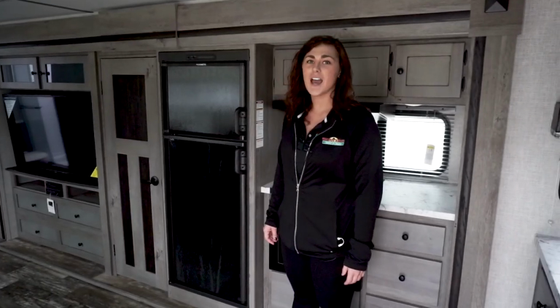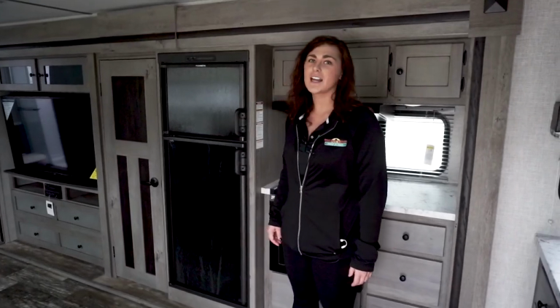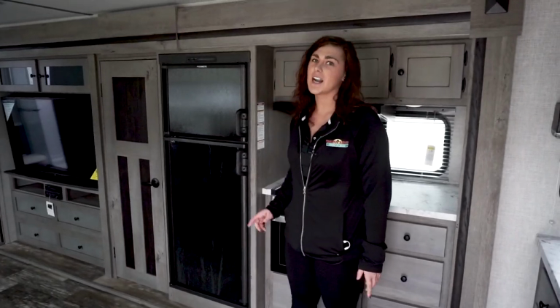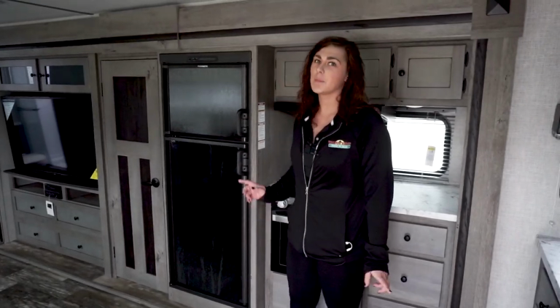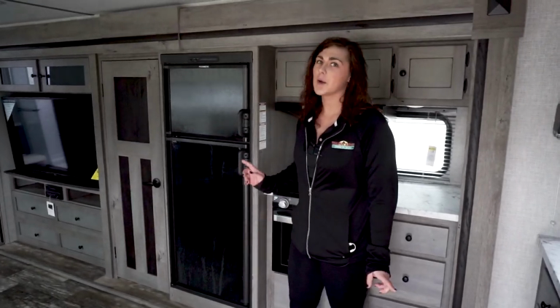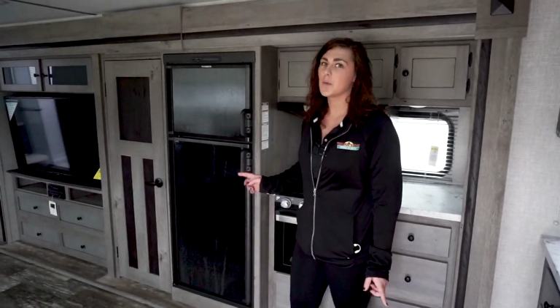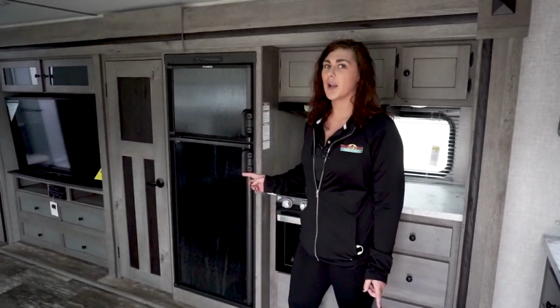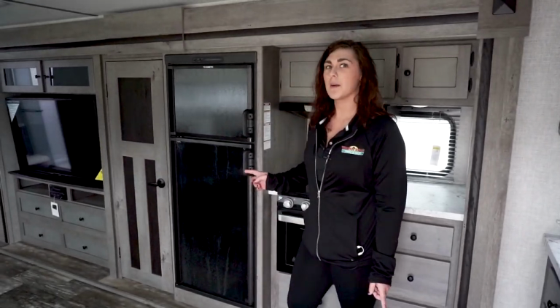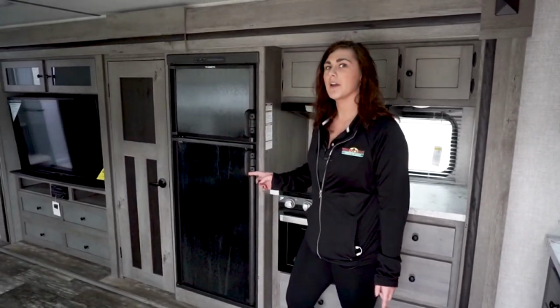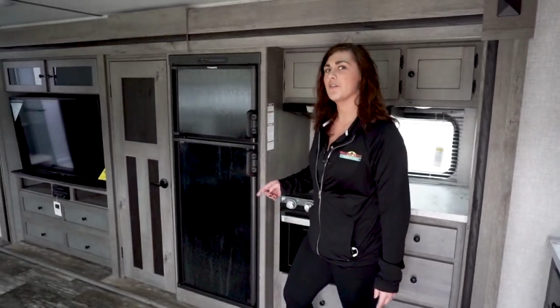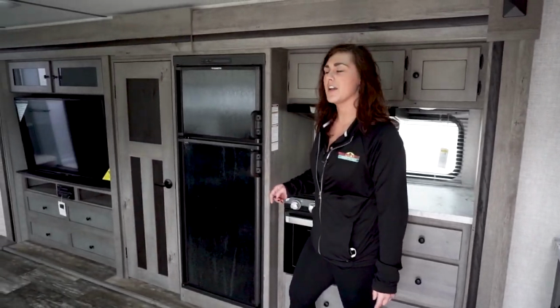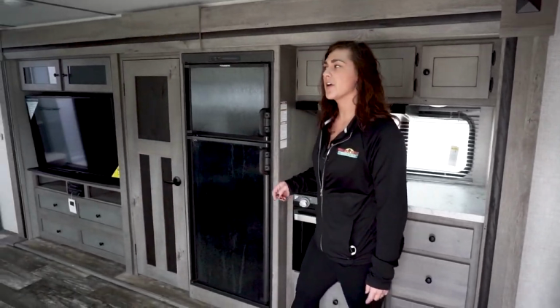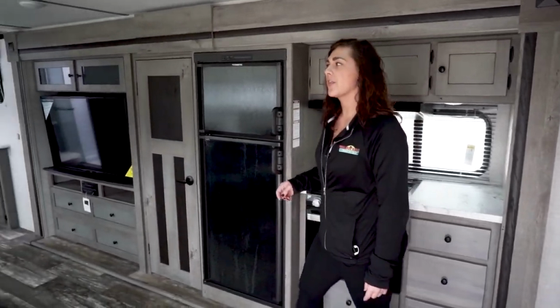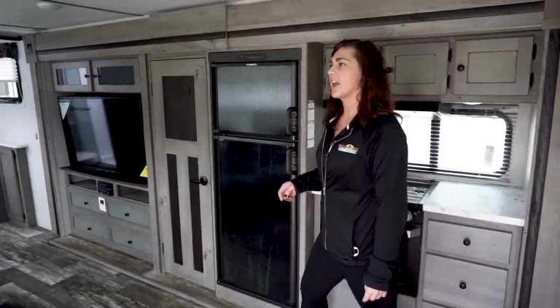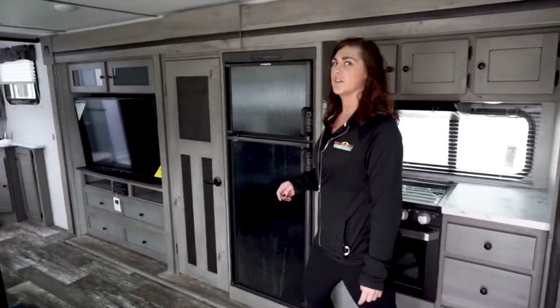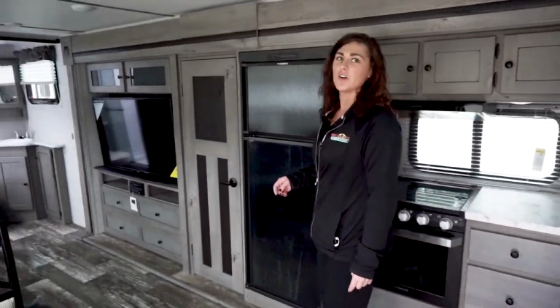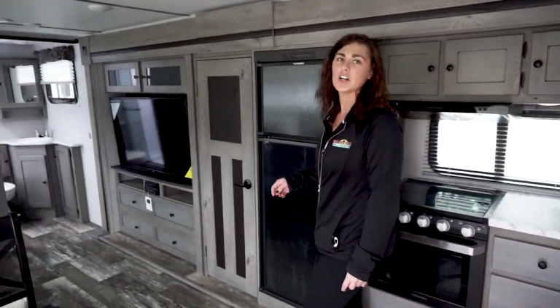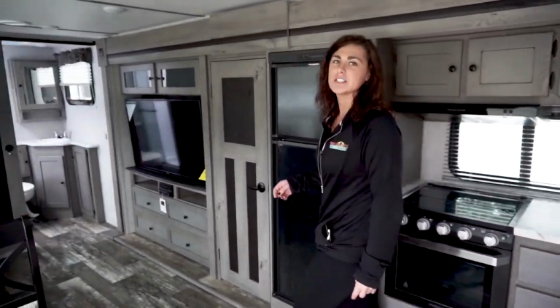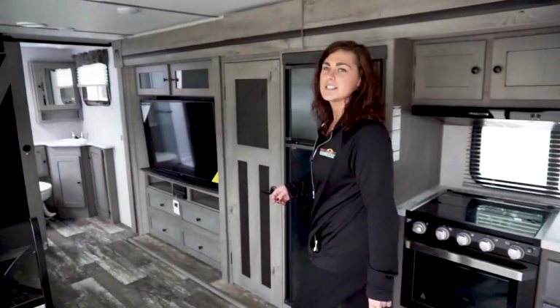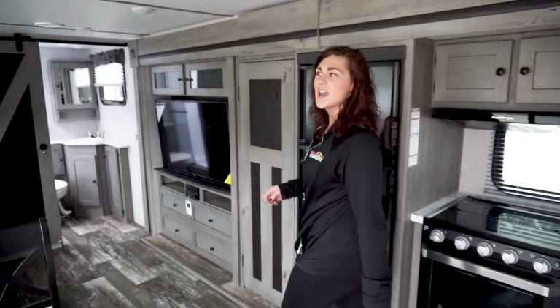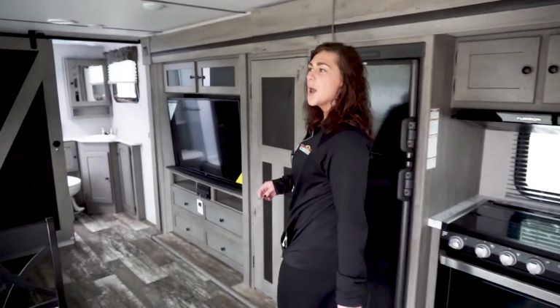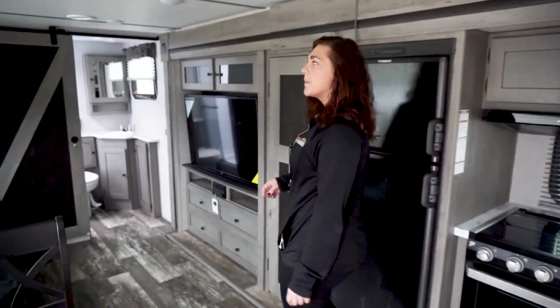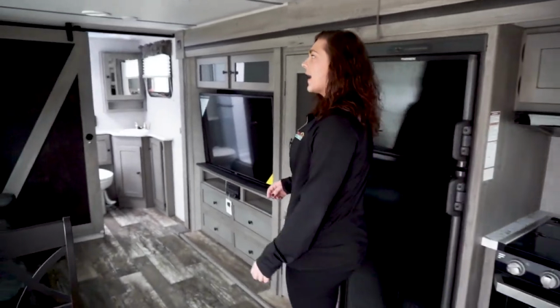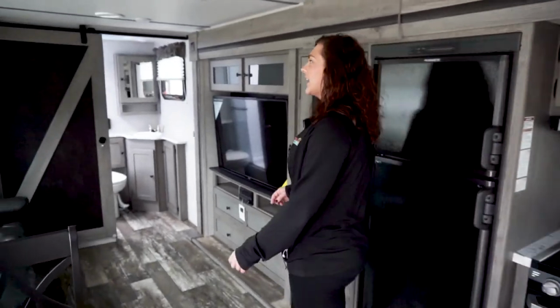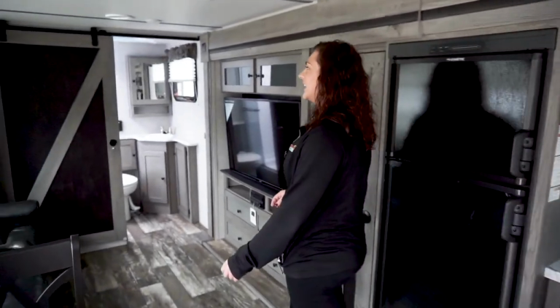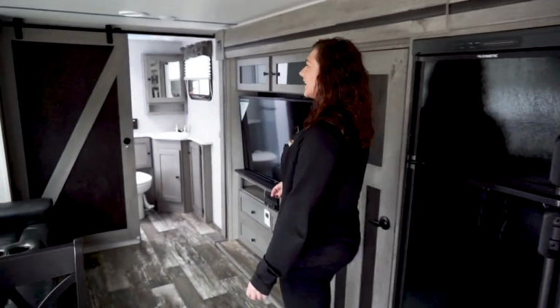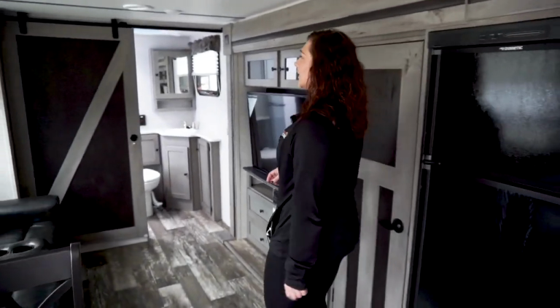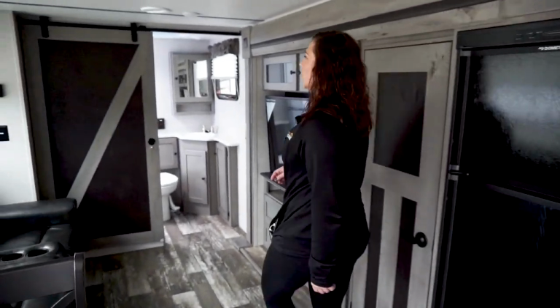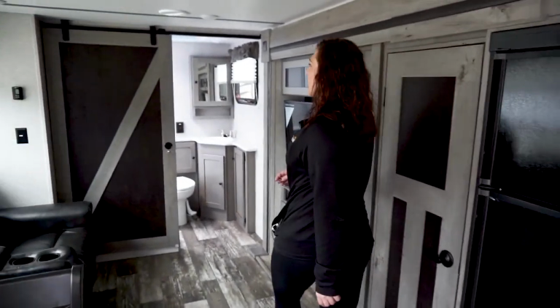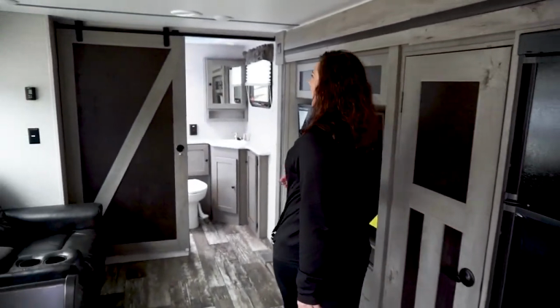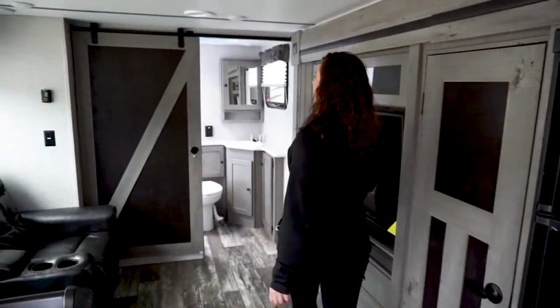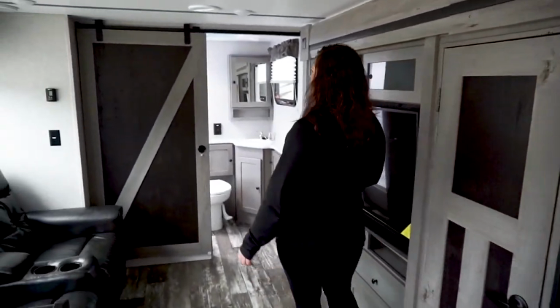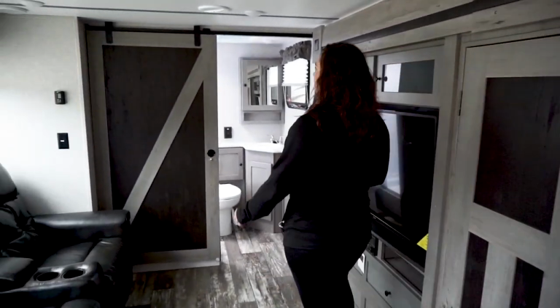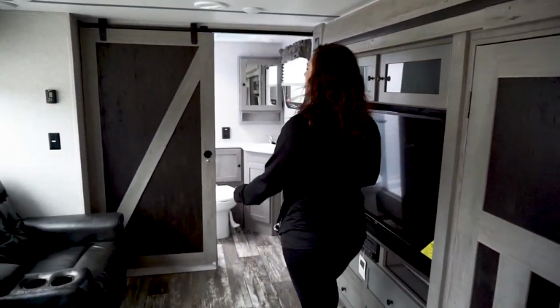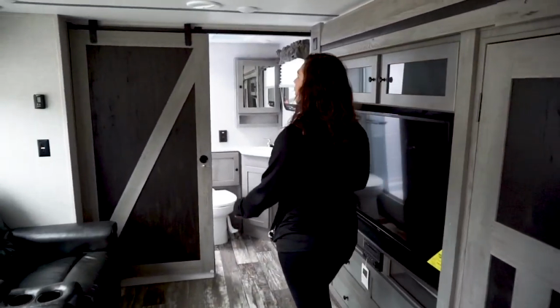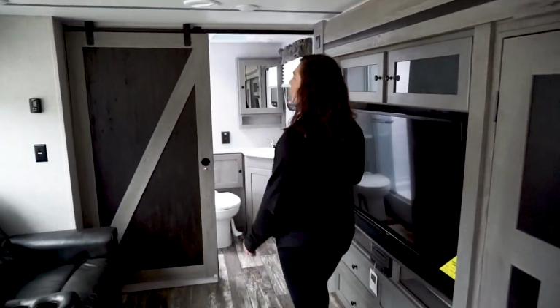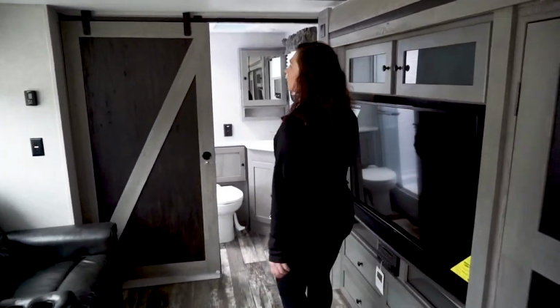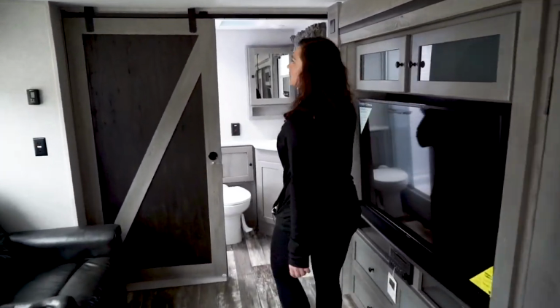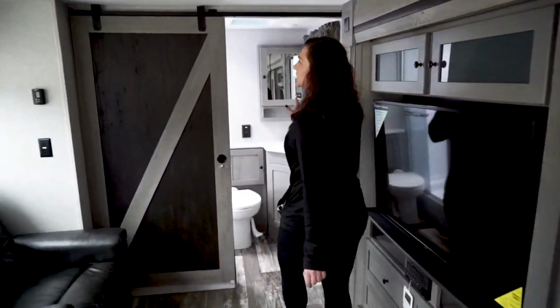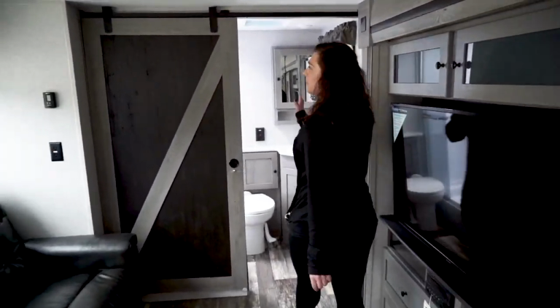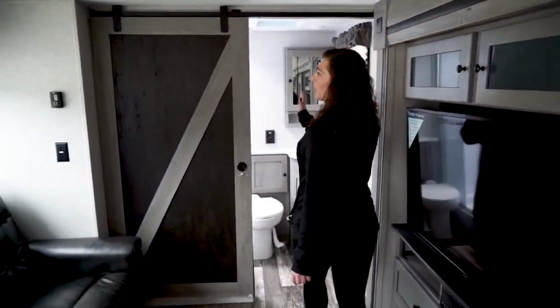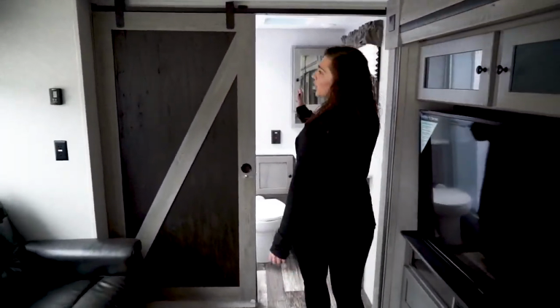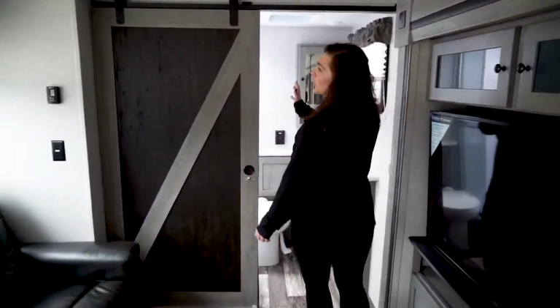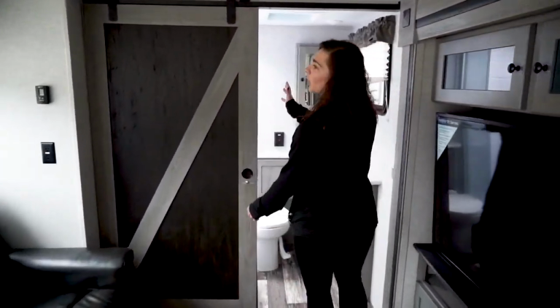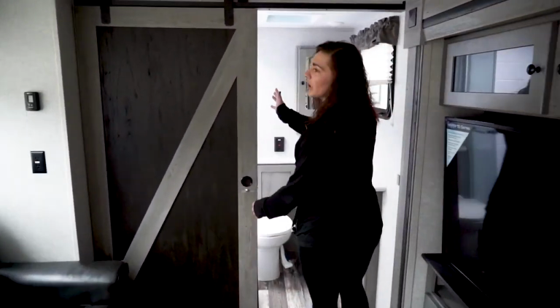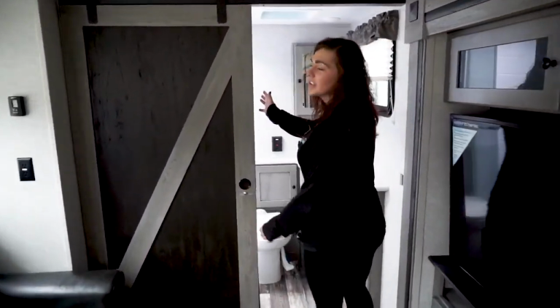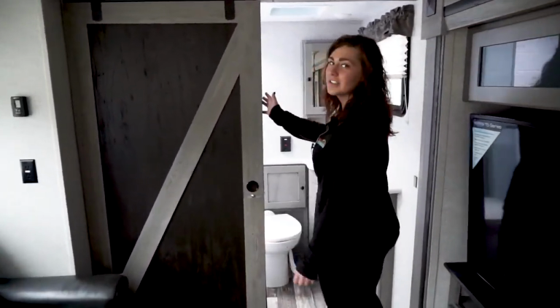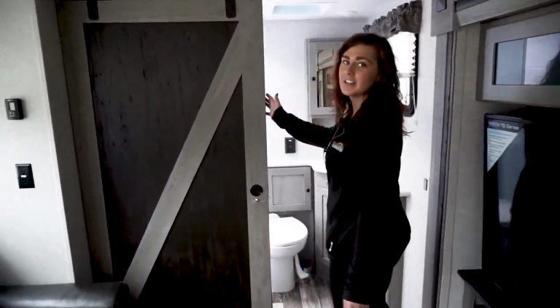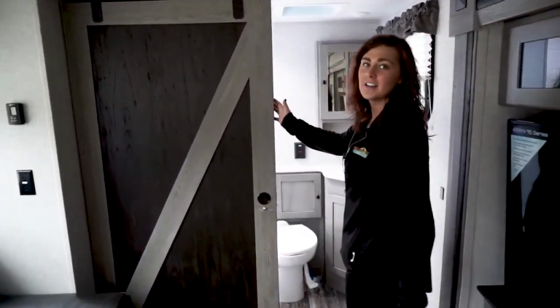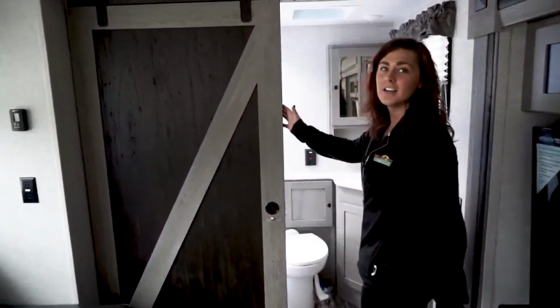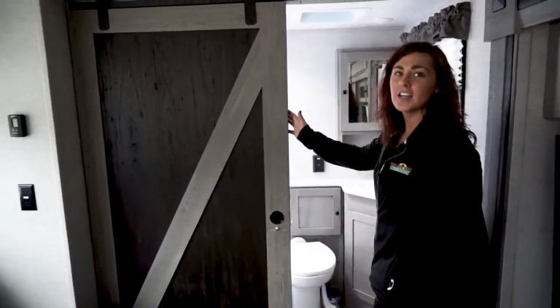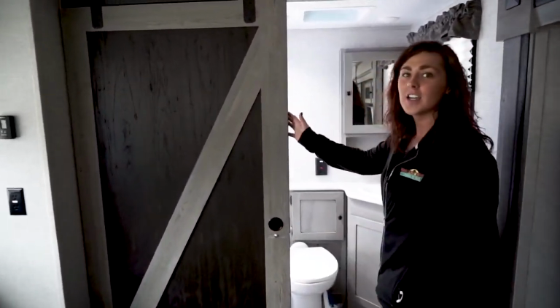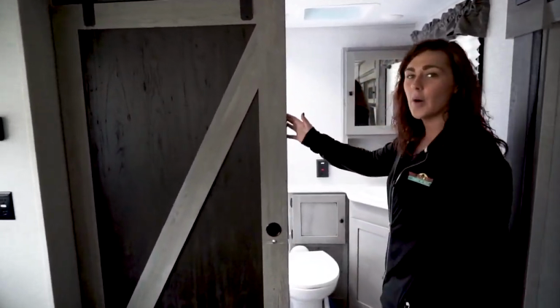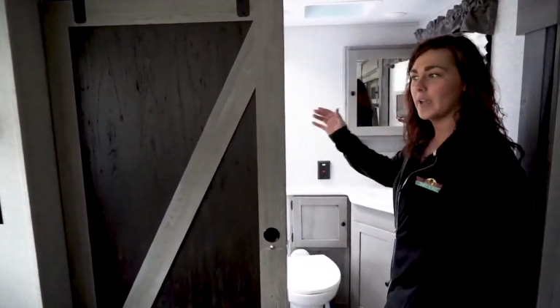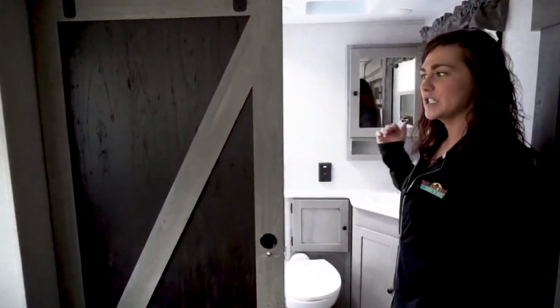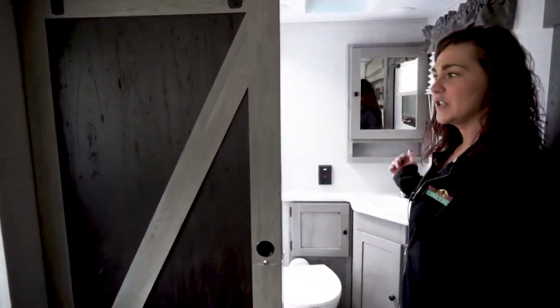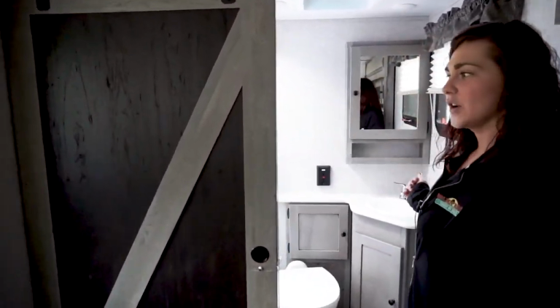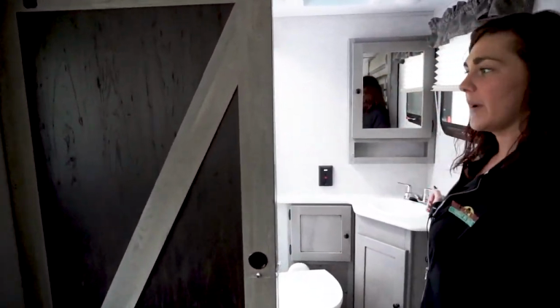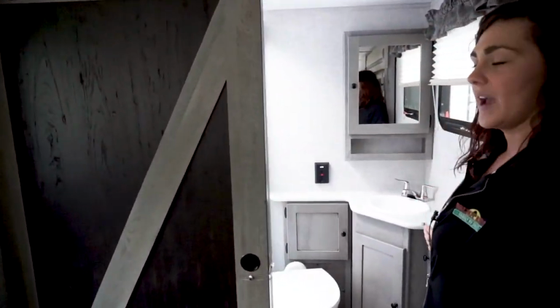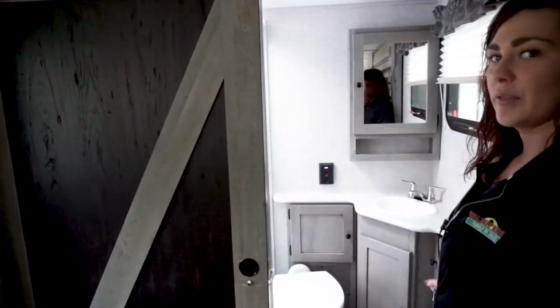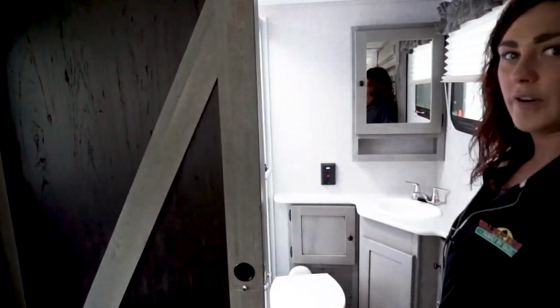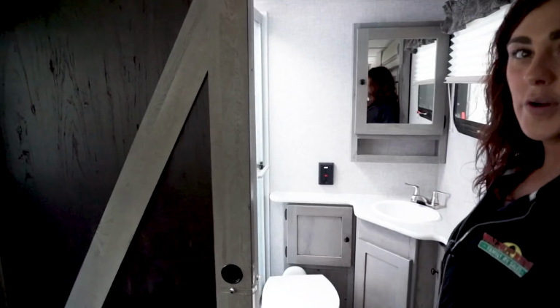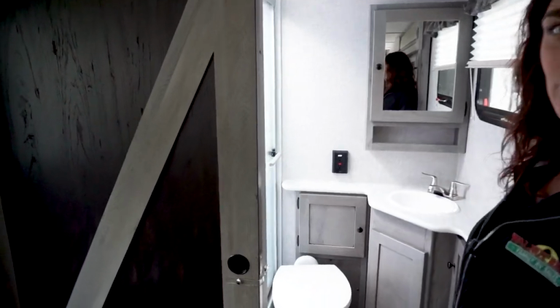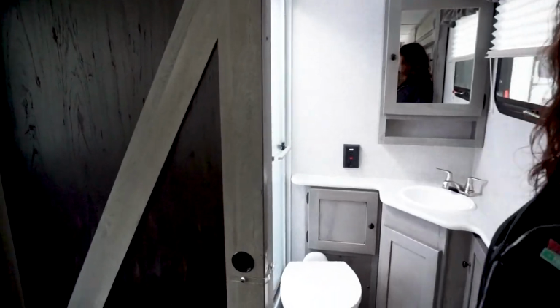We're inside and I'm going to point out my favorite thing first. Back here we have this gorgeous barn door going into your bathroom.